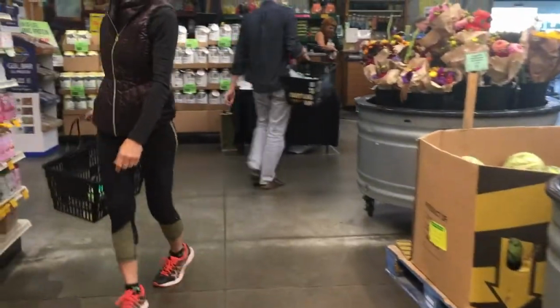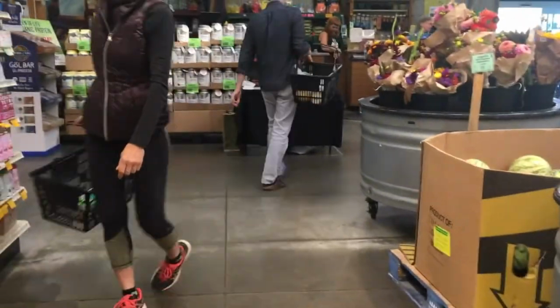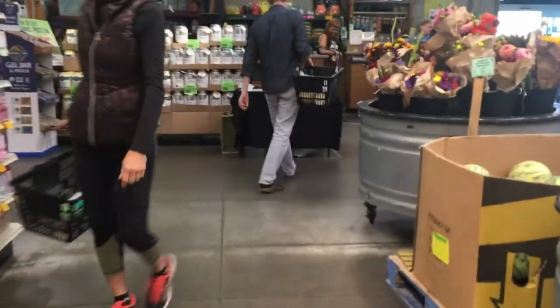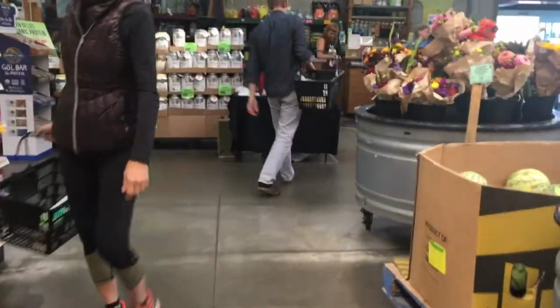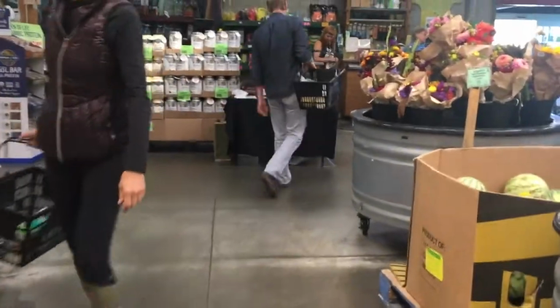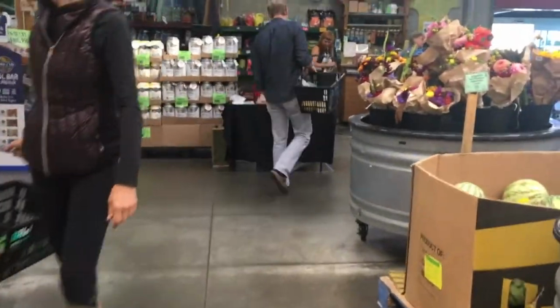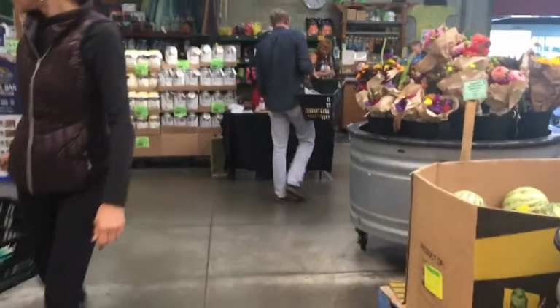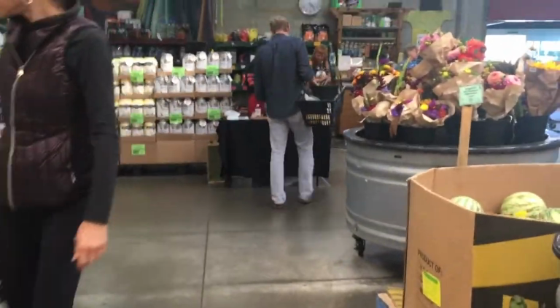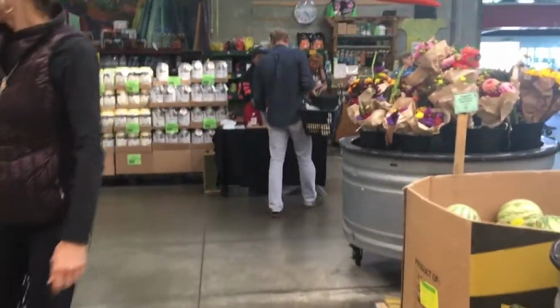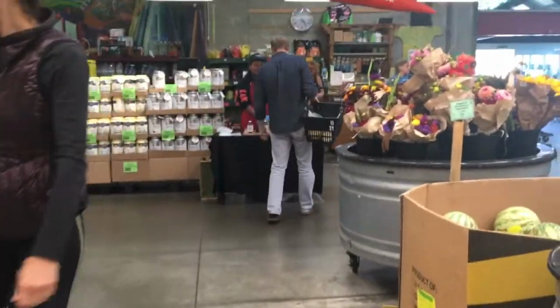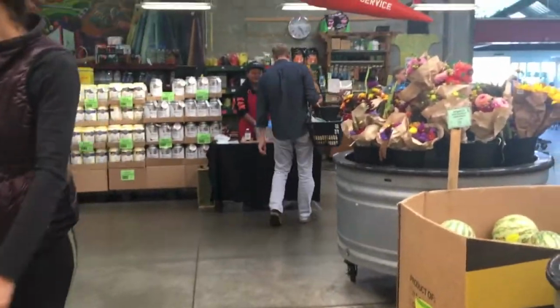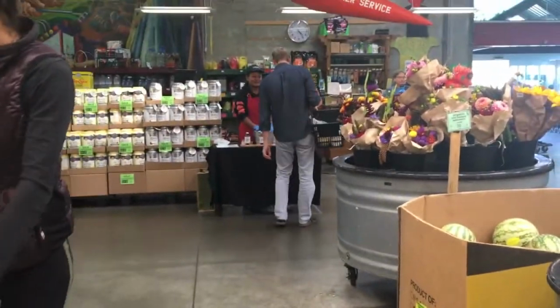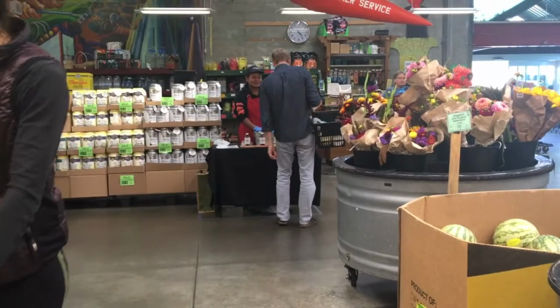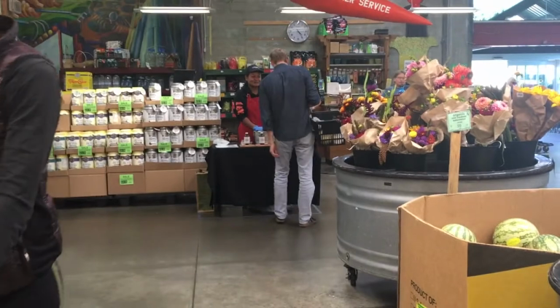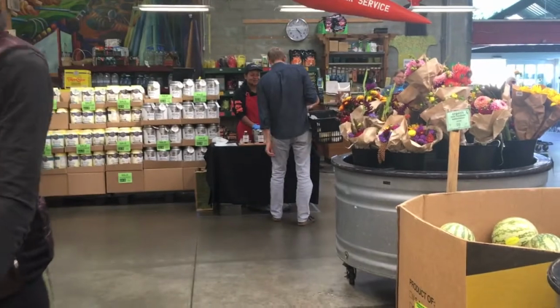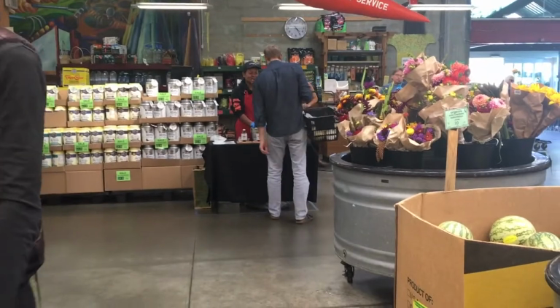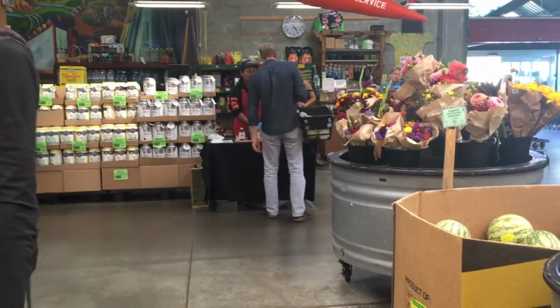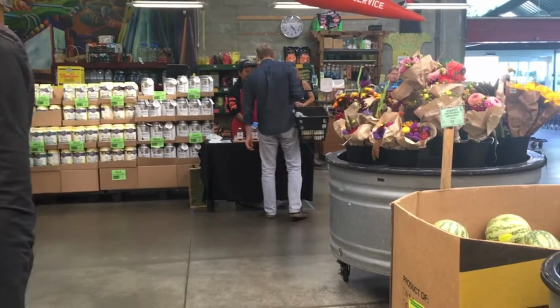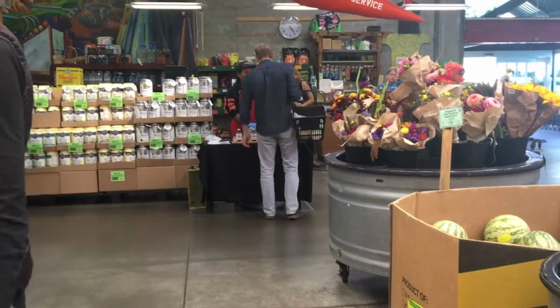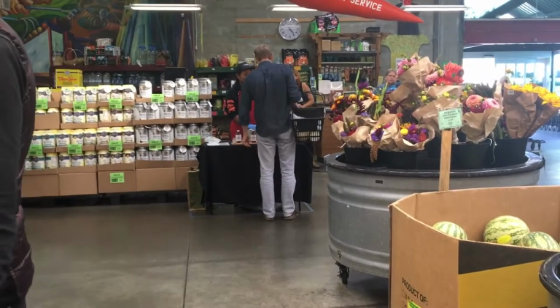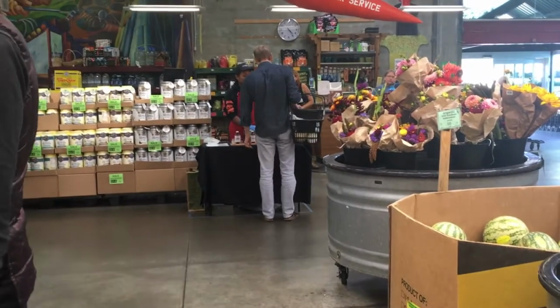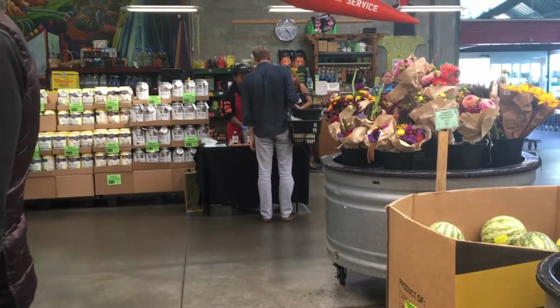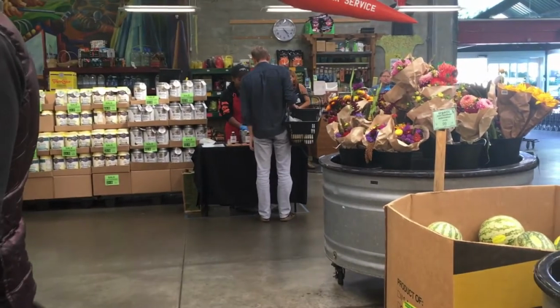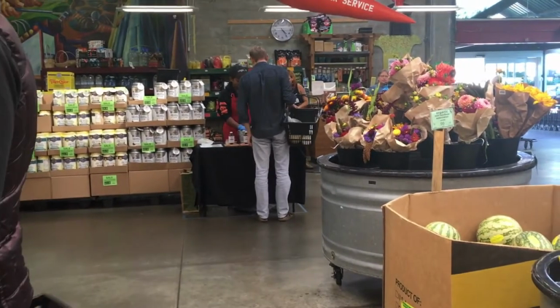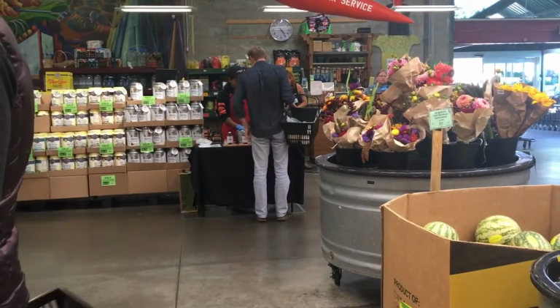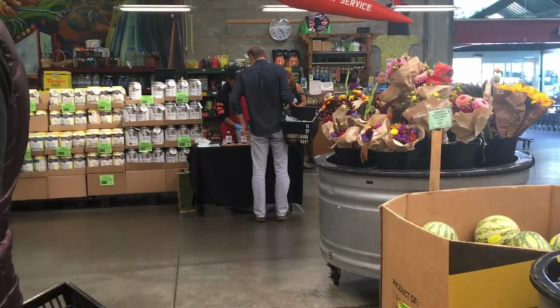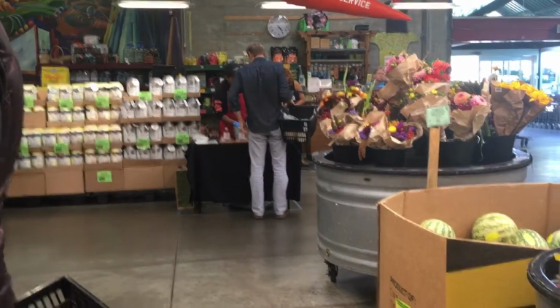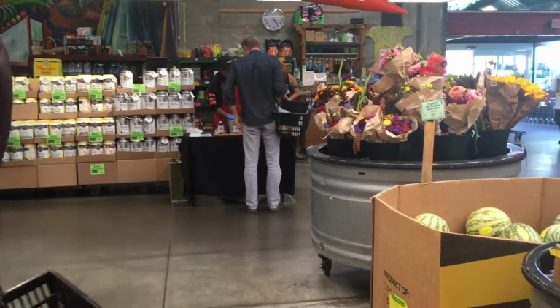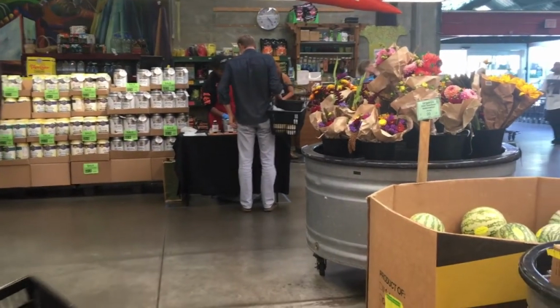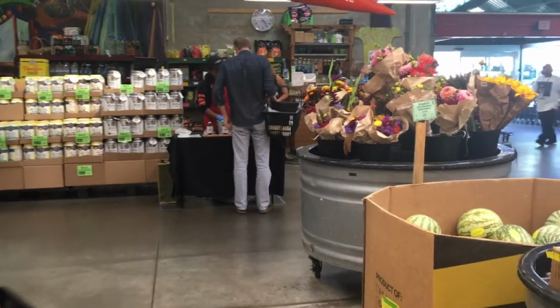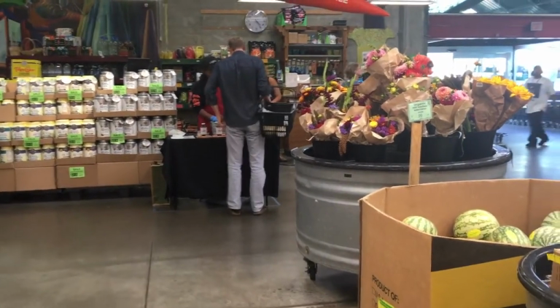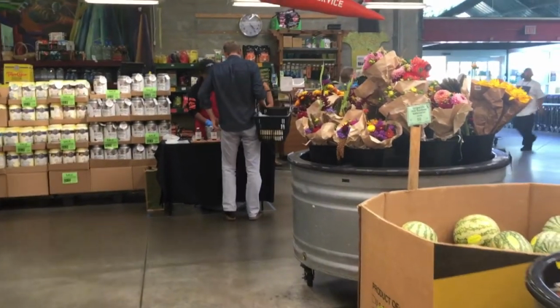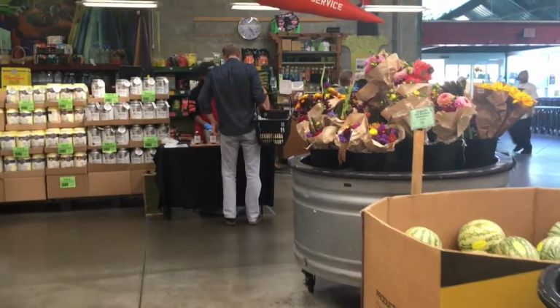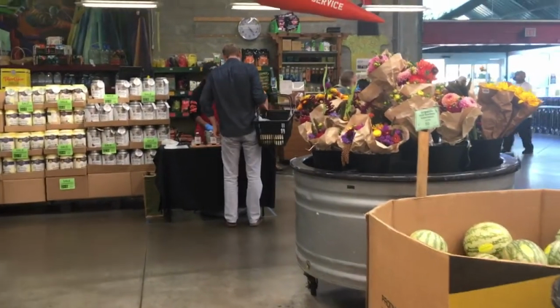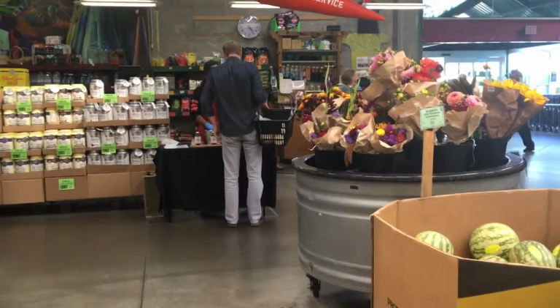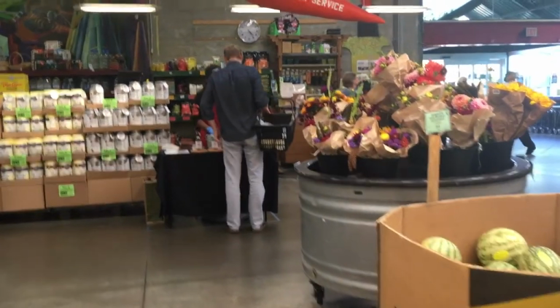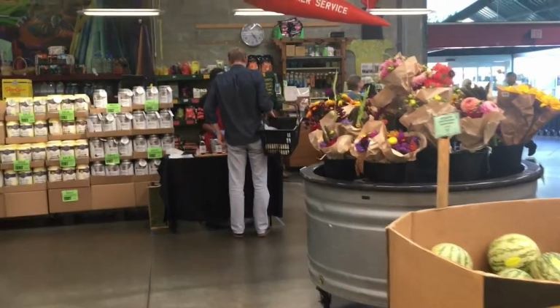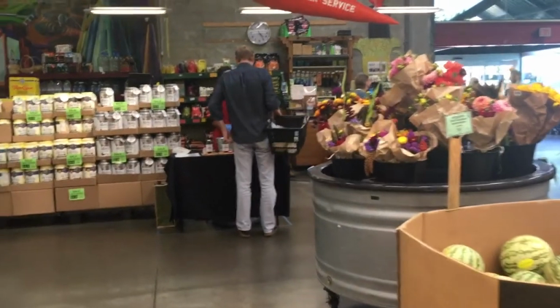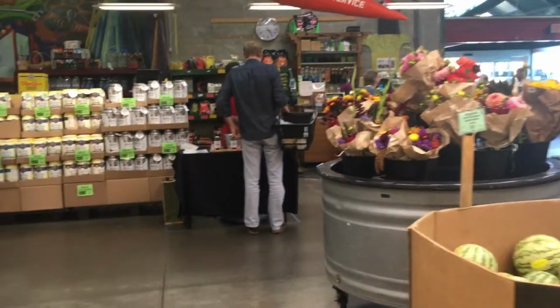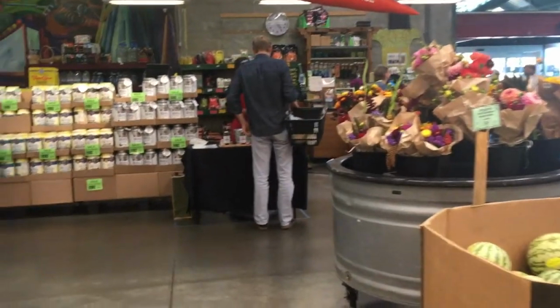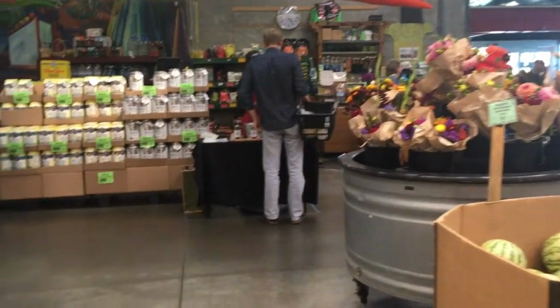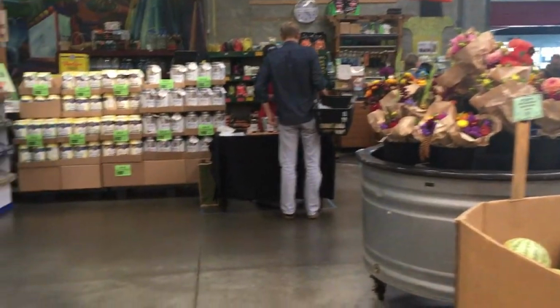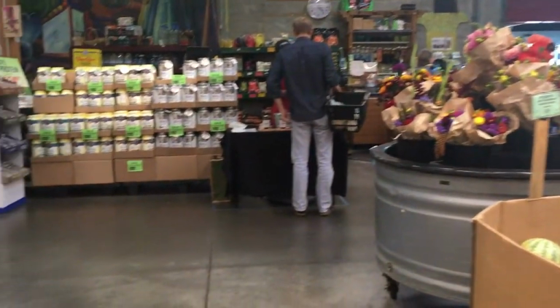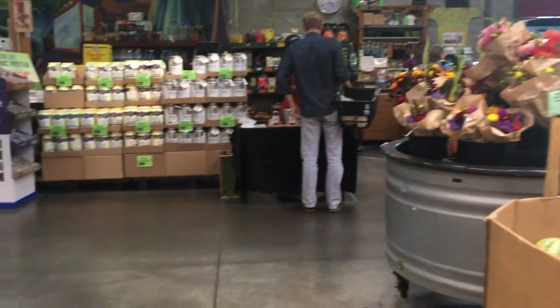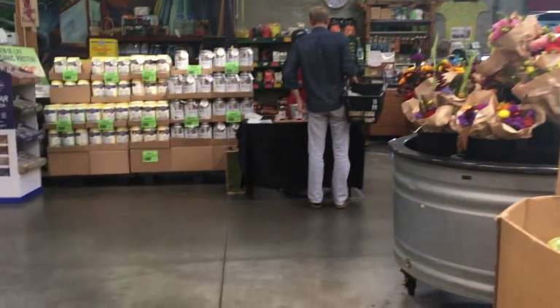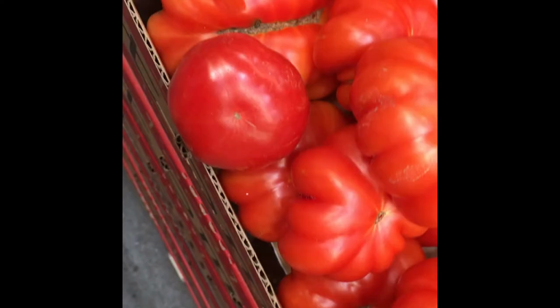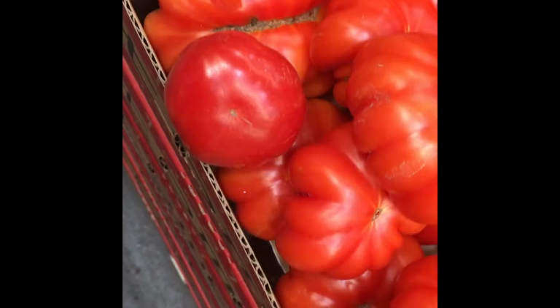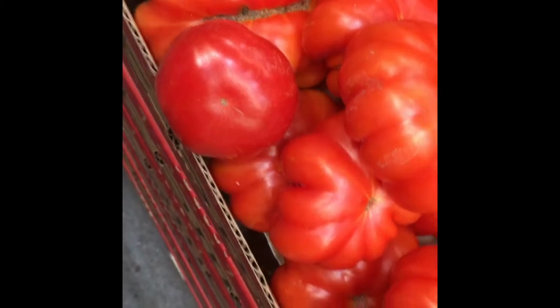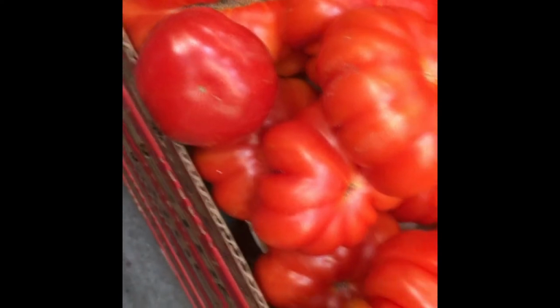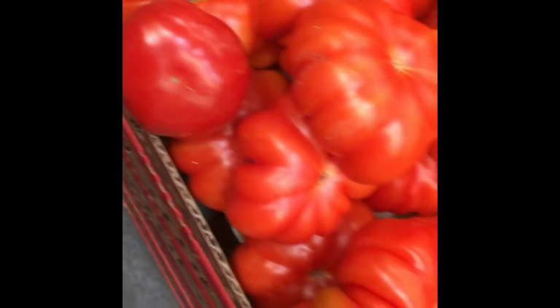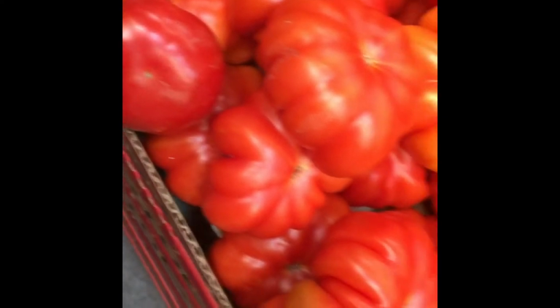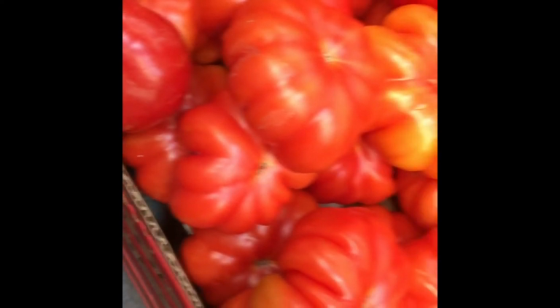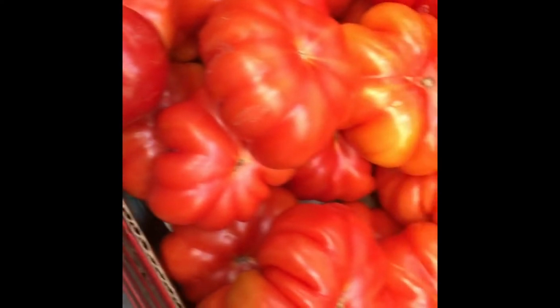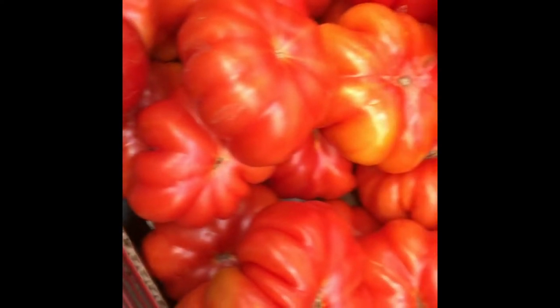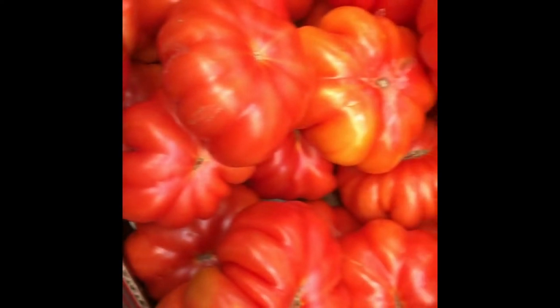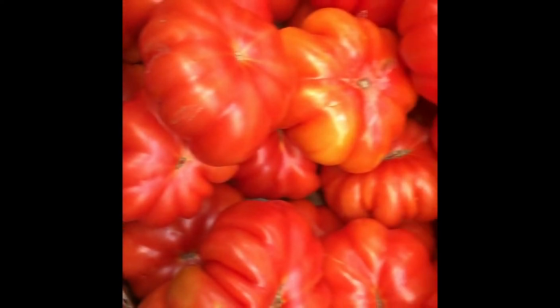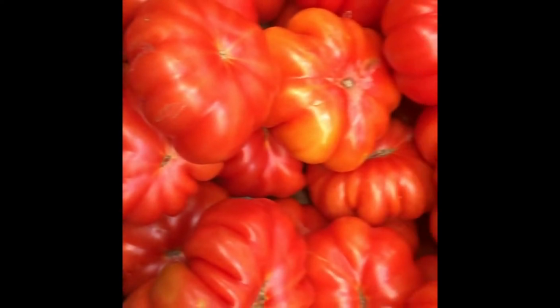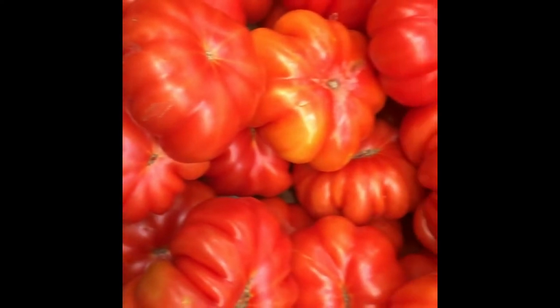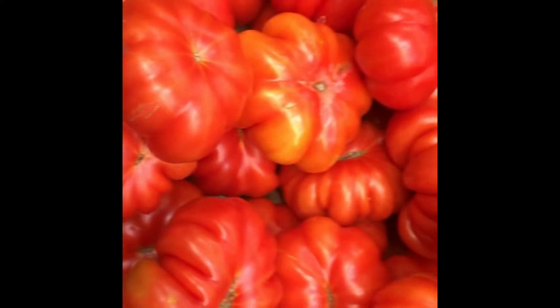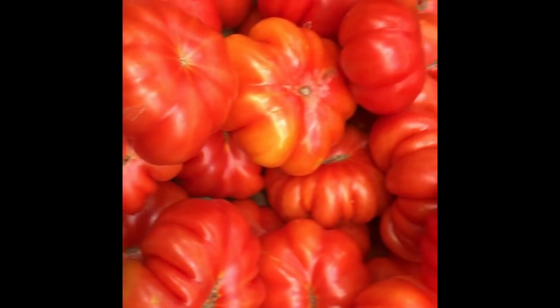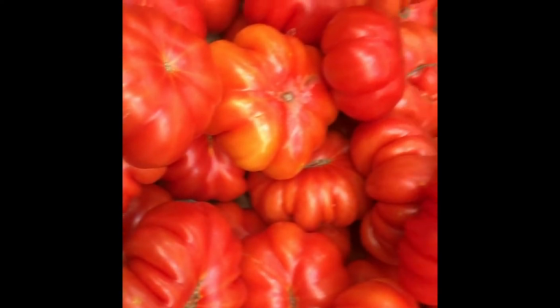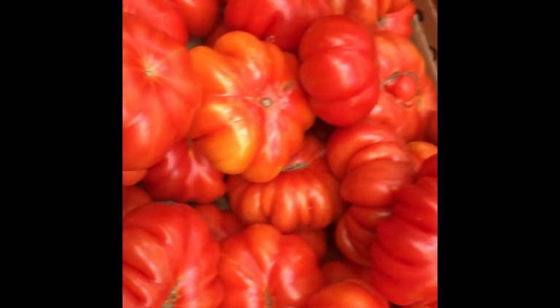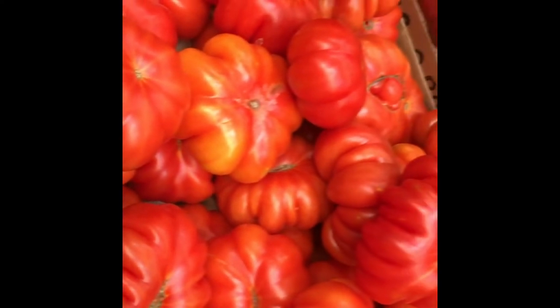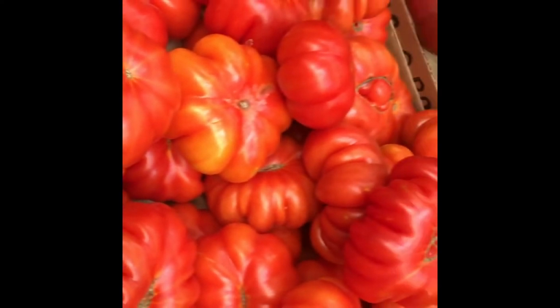Let's see what else we can find to fill up this shopping basket with.